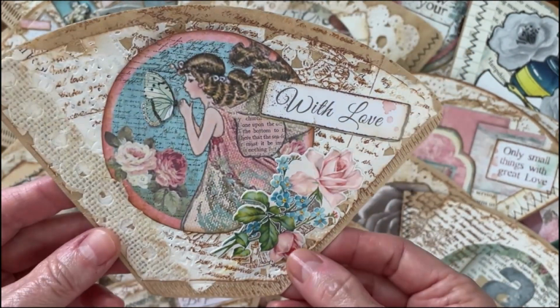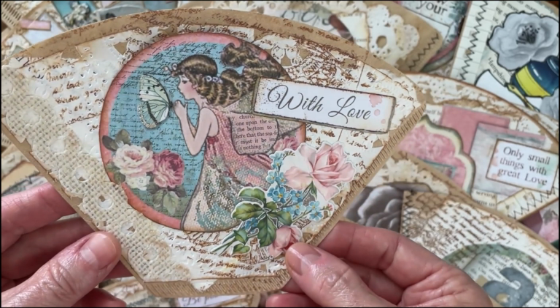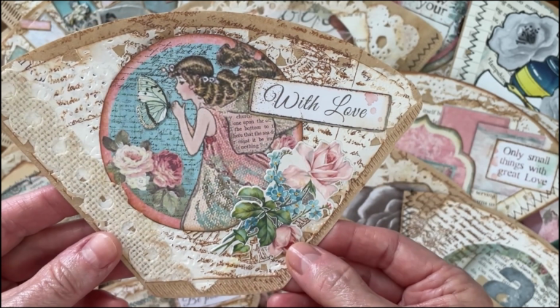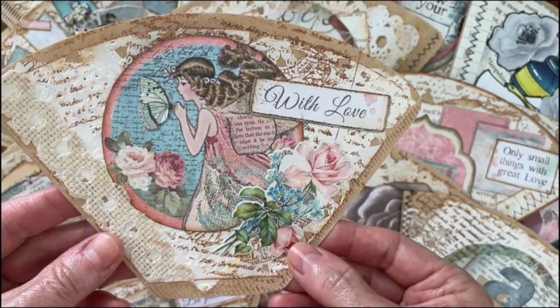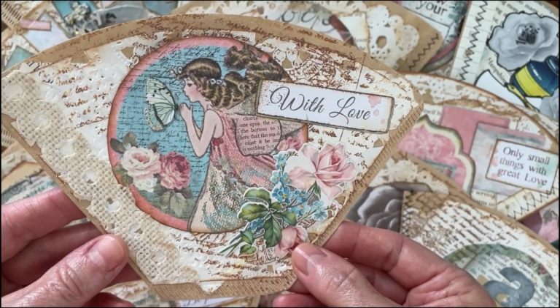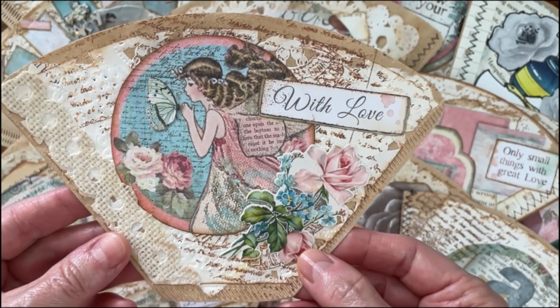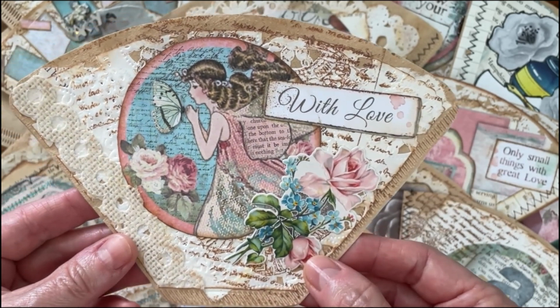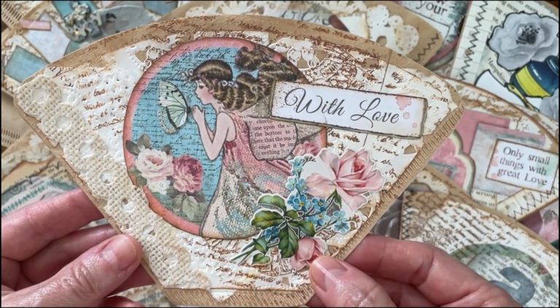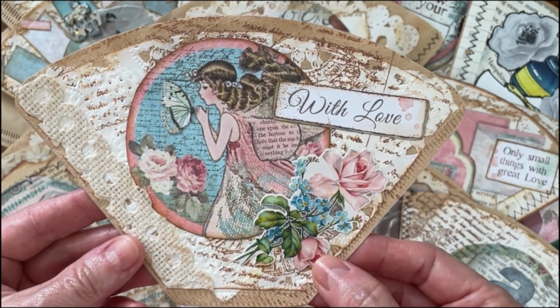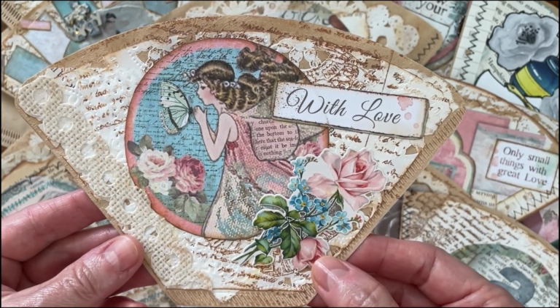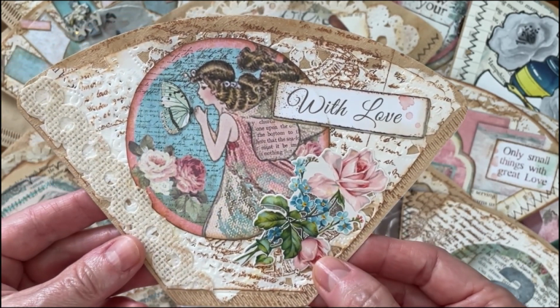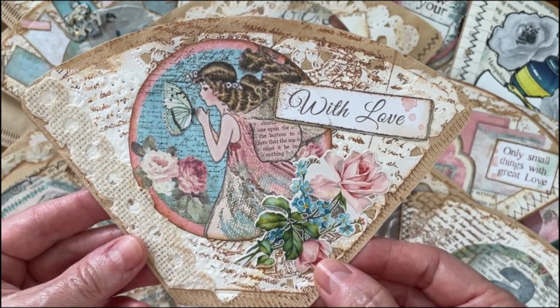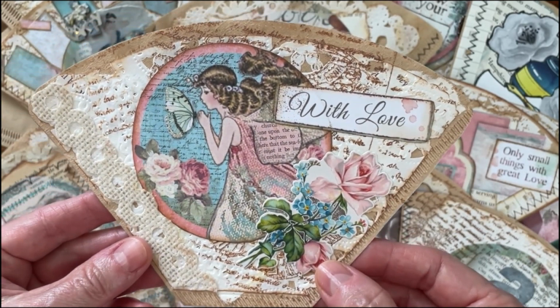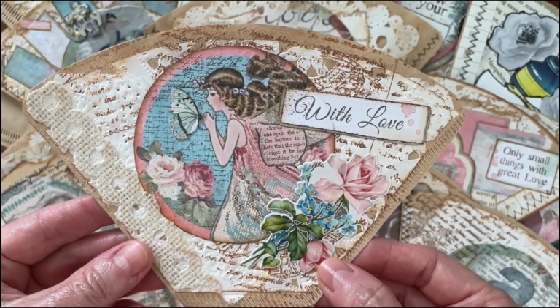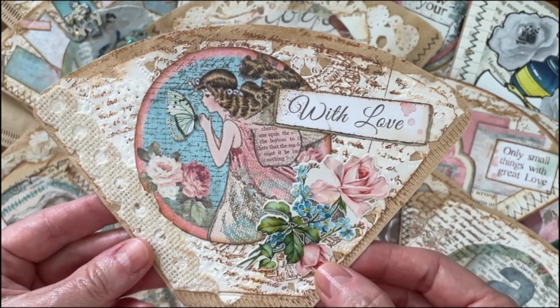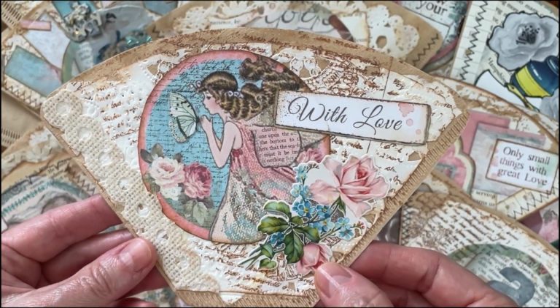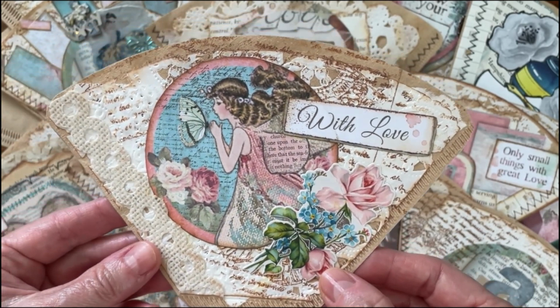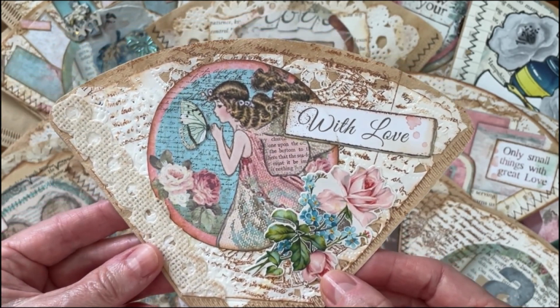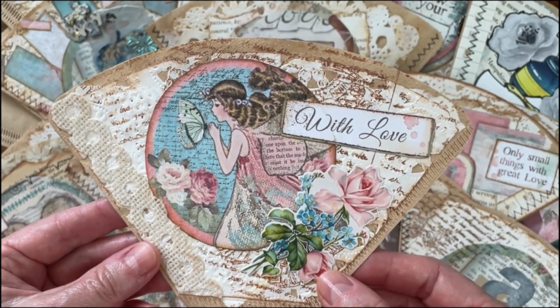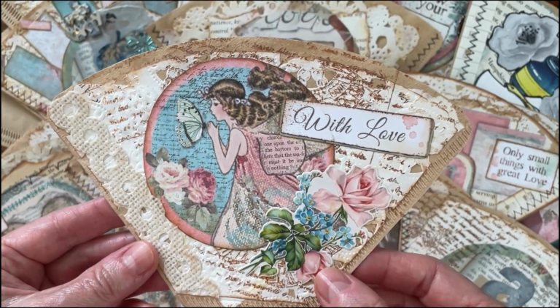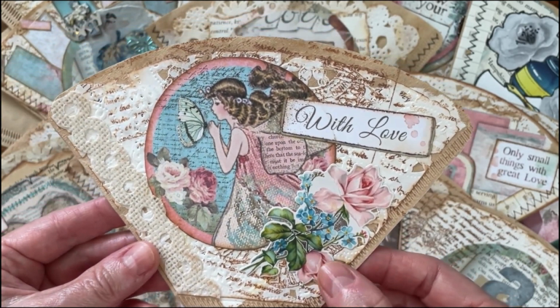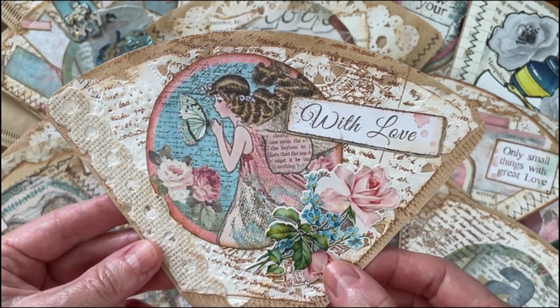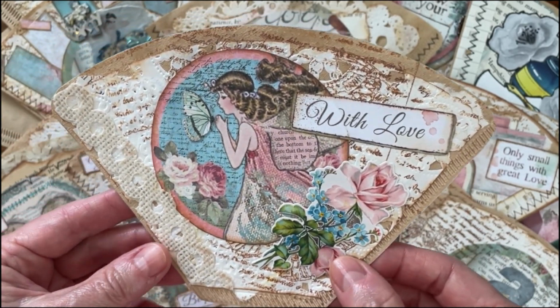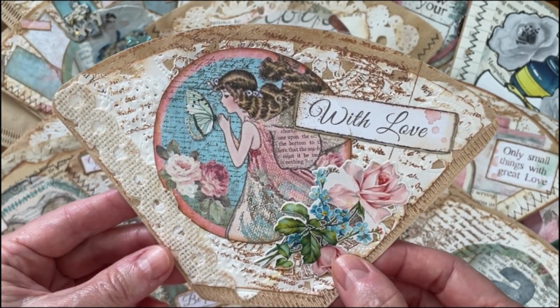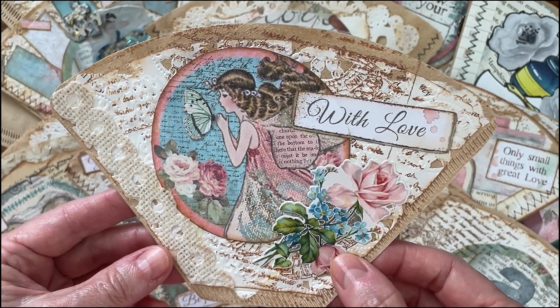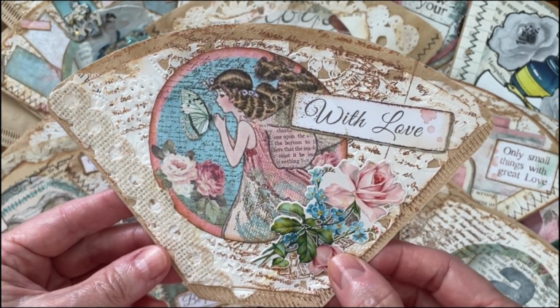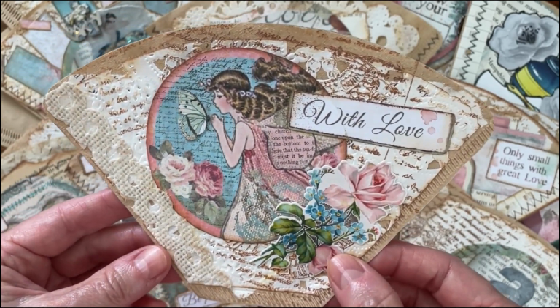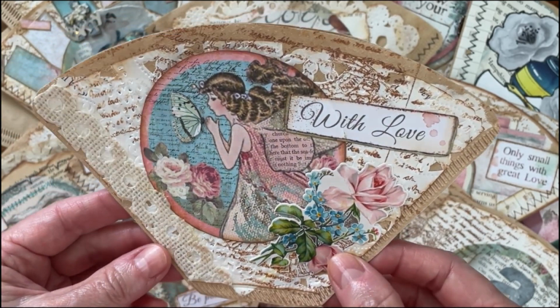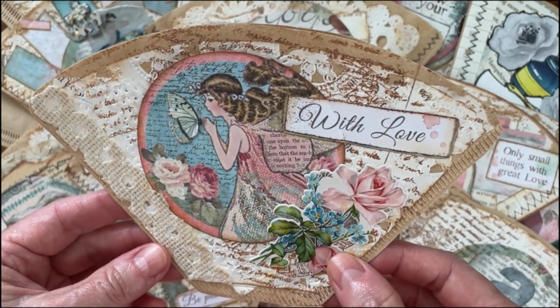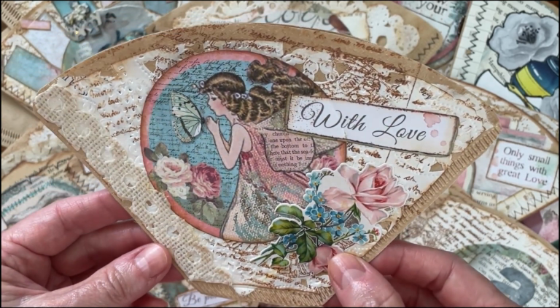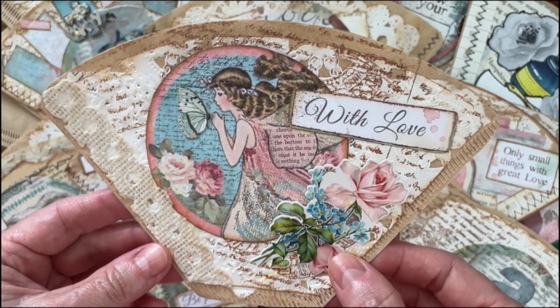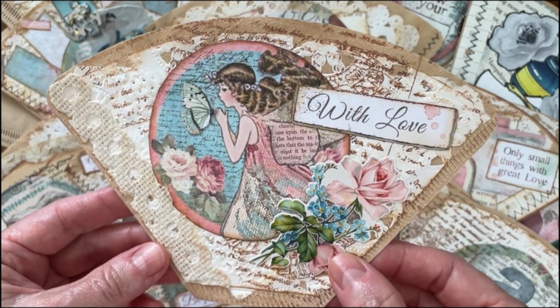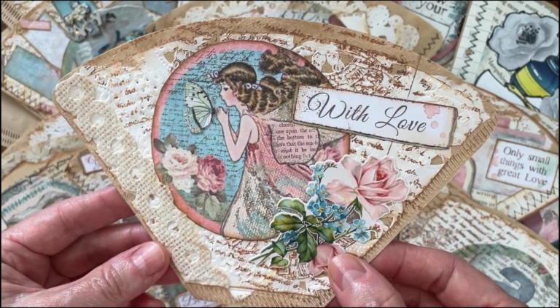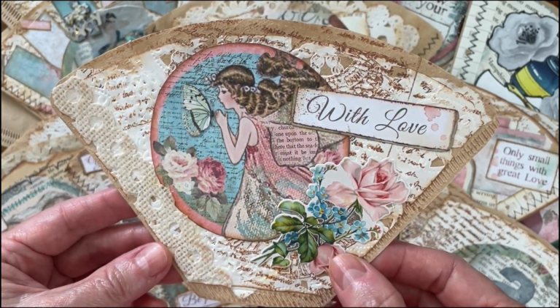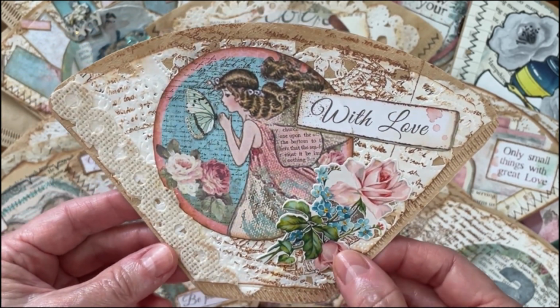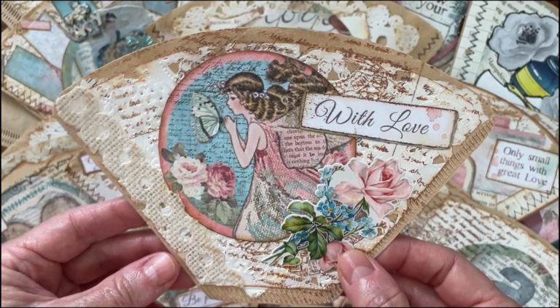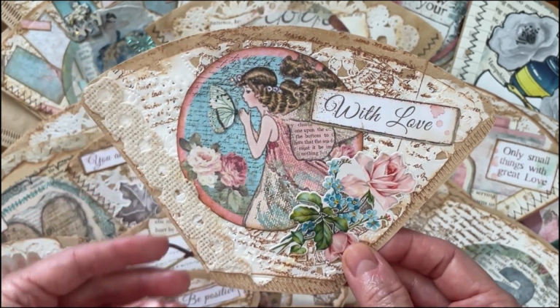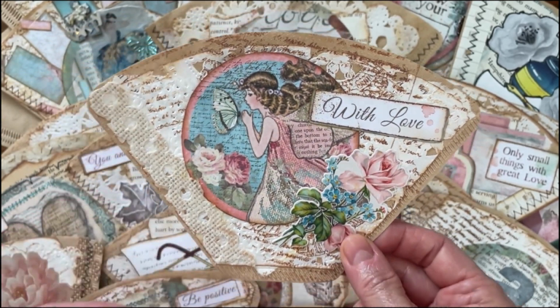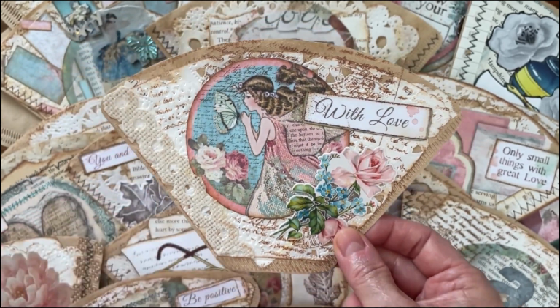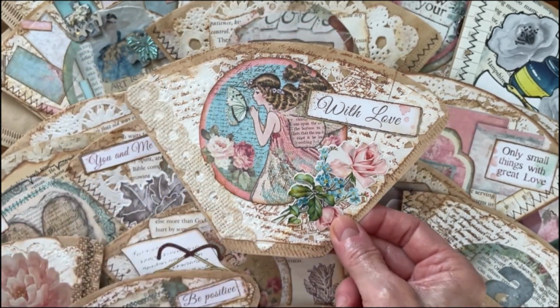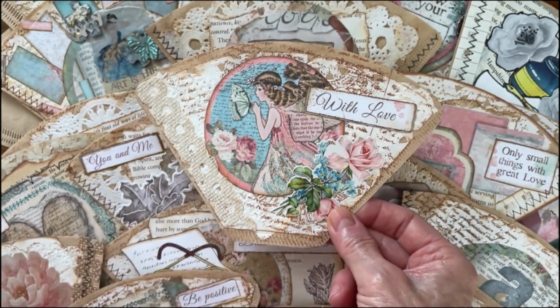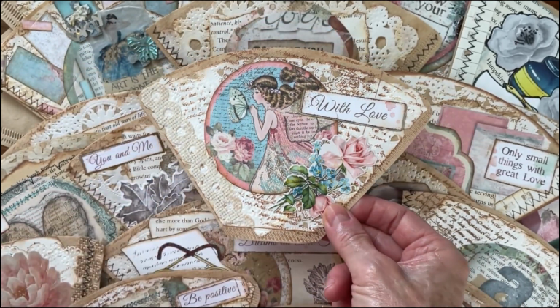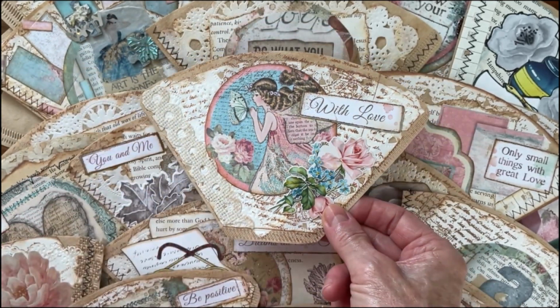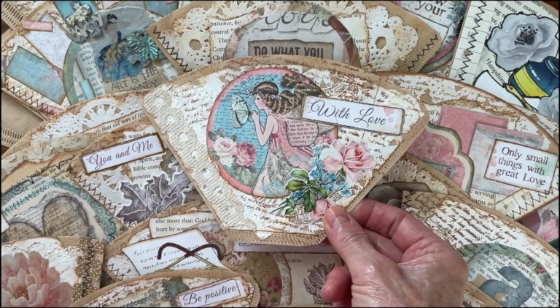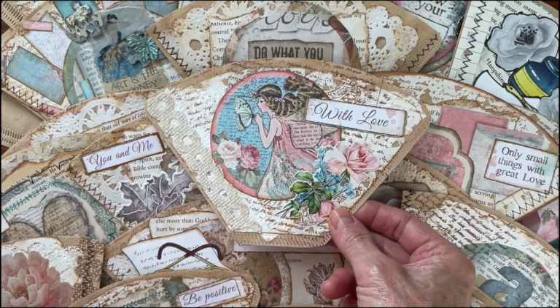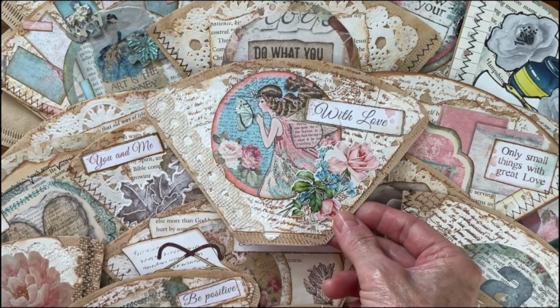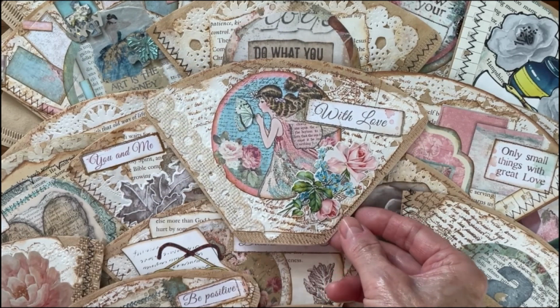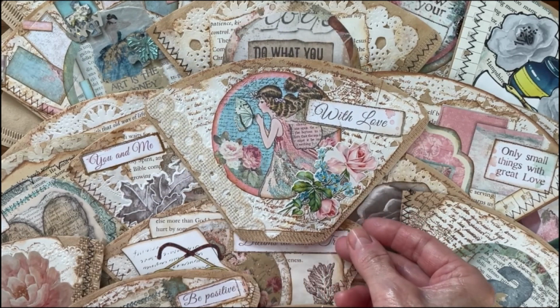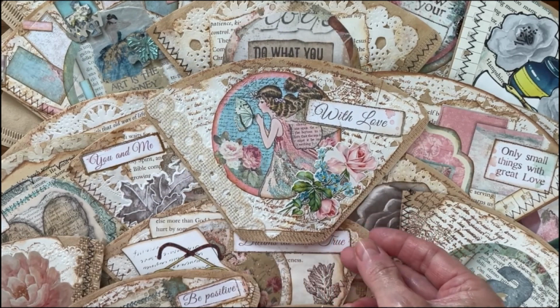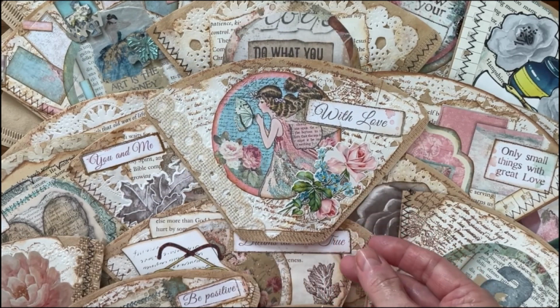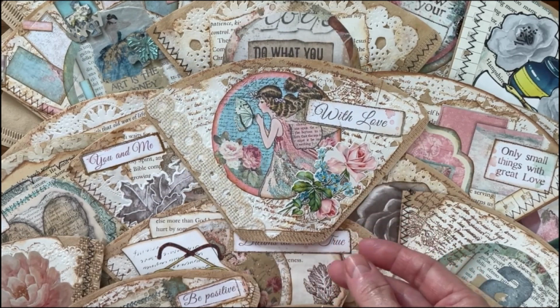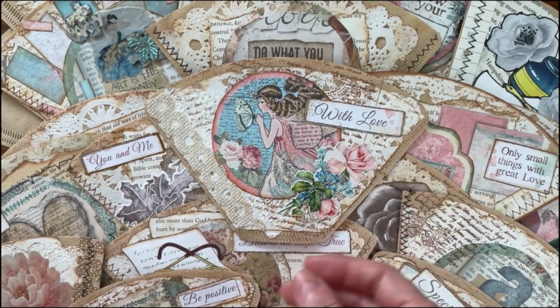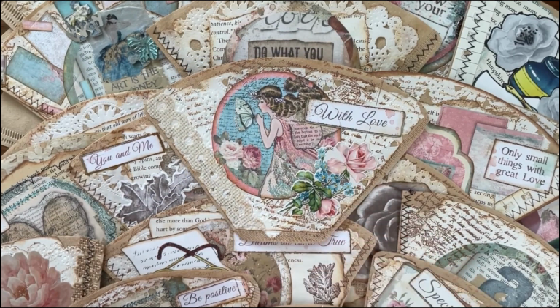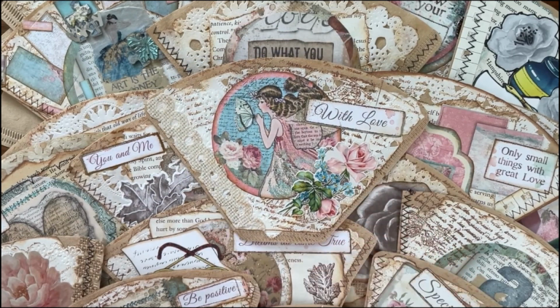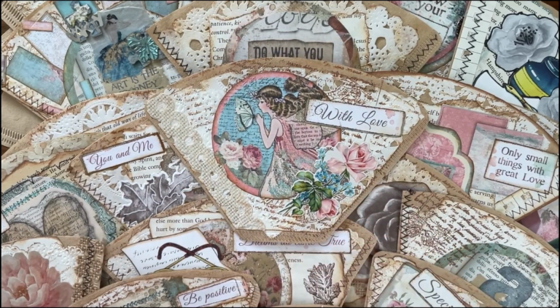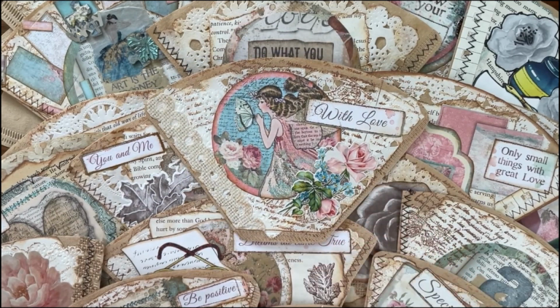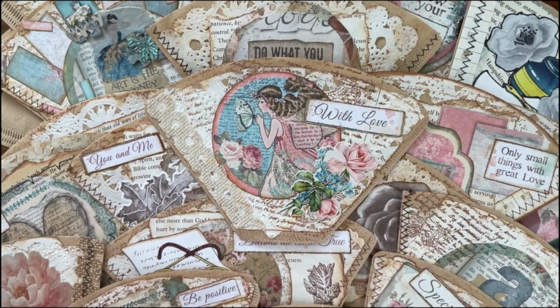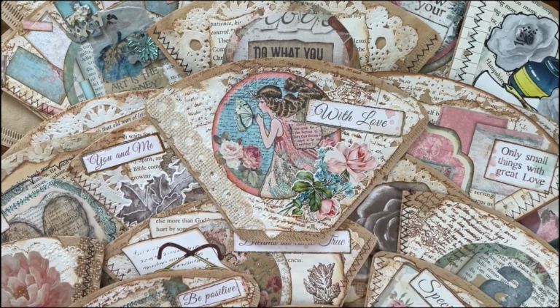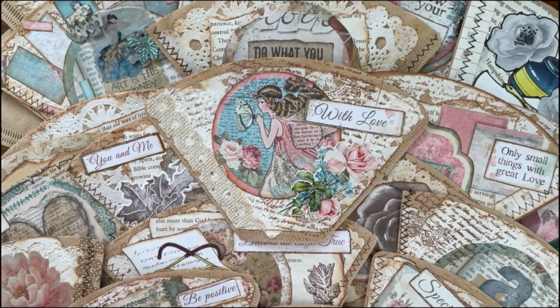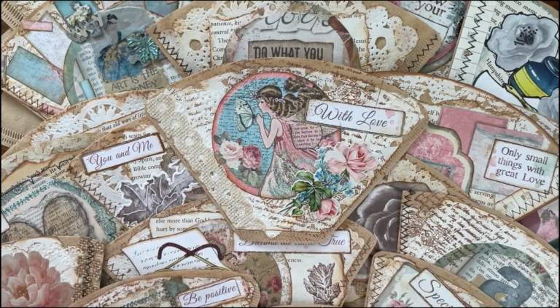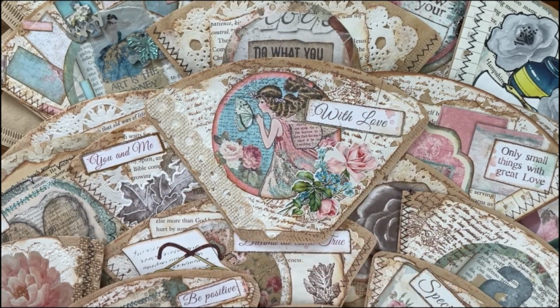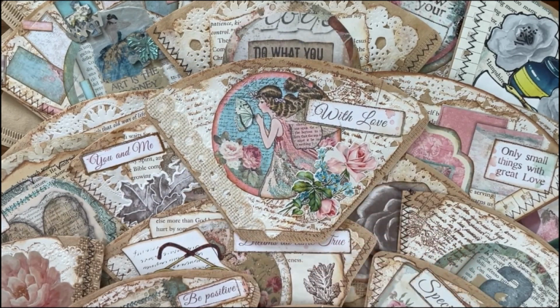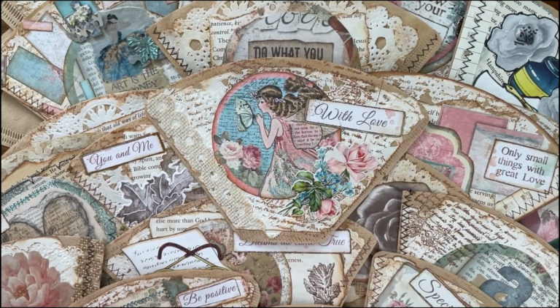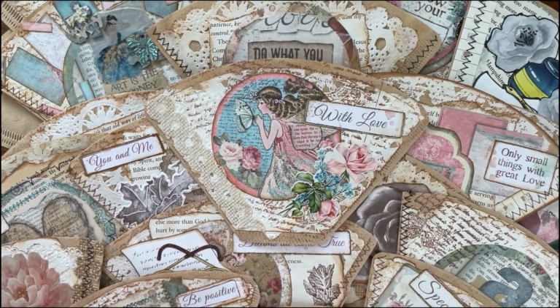And so there we go. I just thought I would share a little bit more of the process there. Have a good day. Bye.